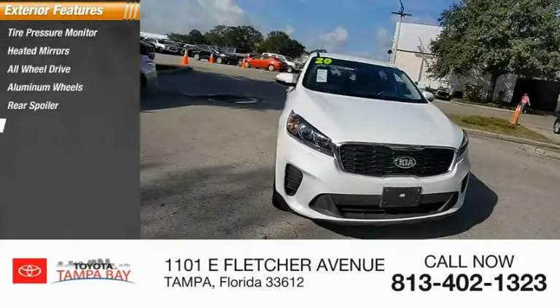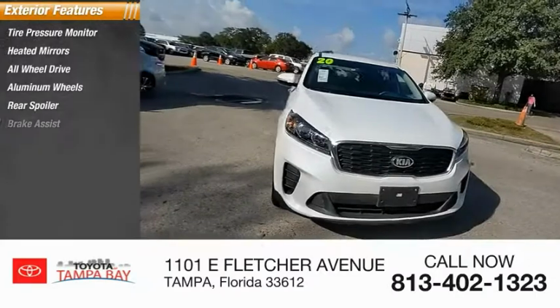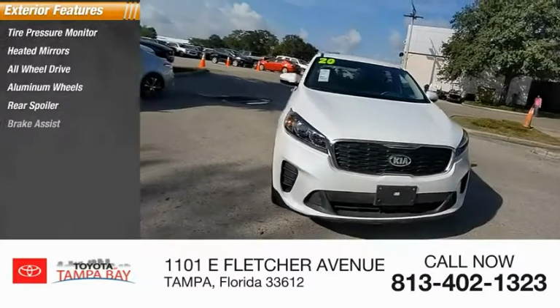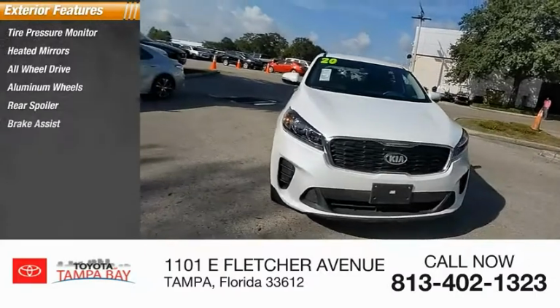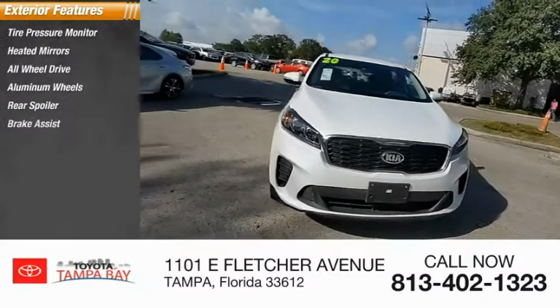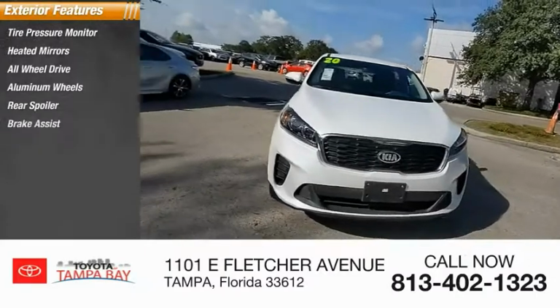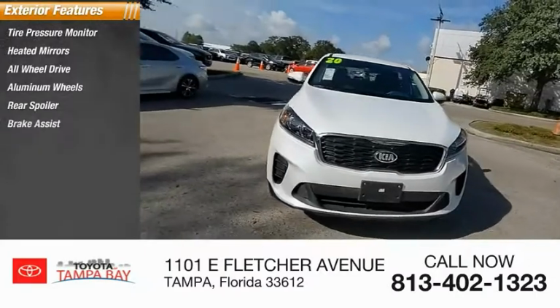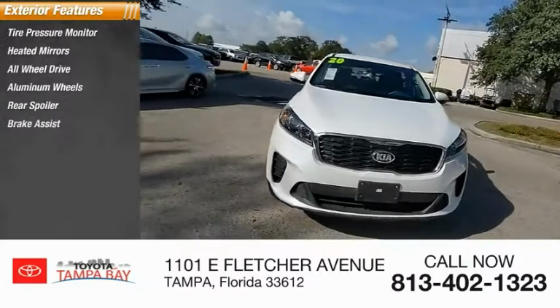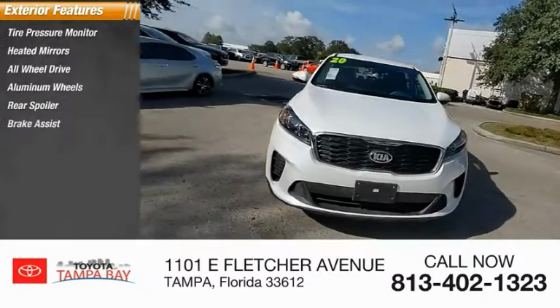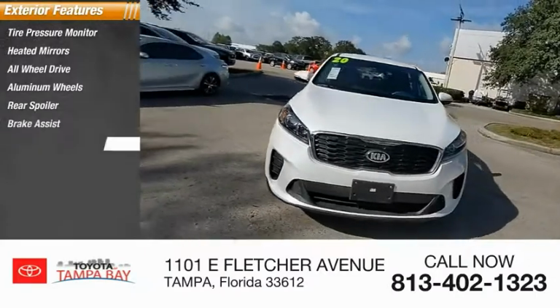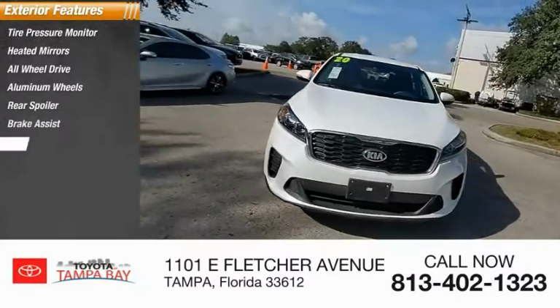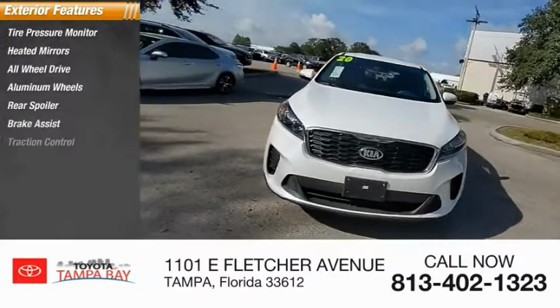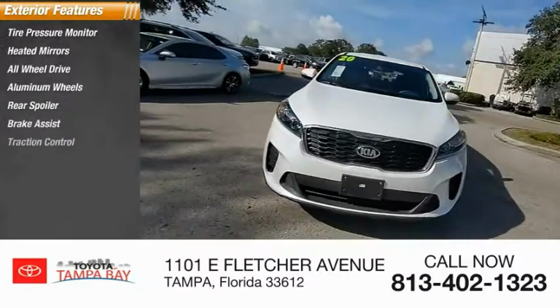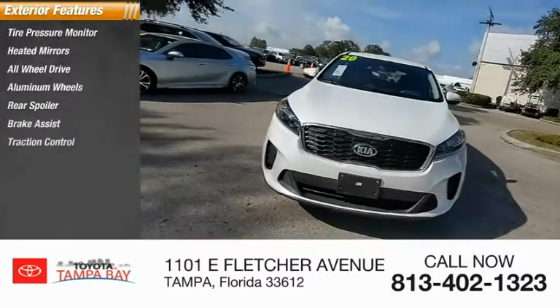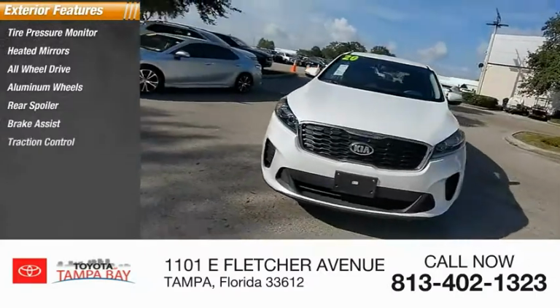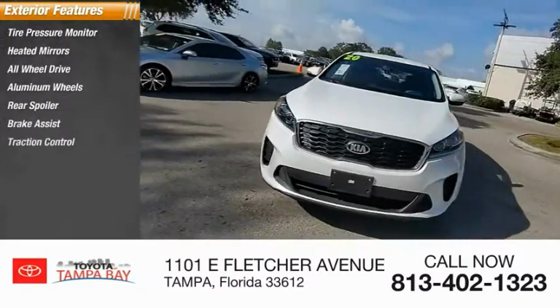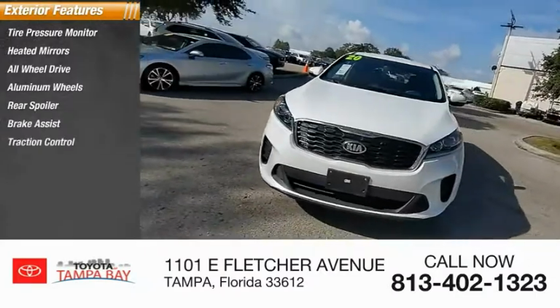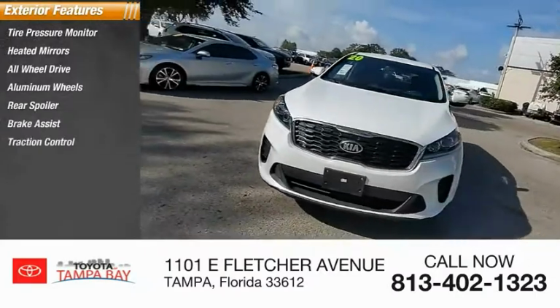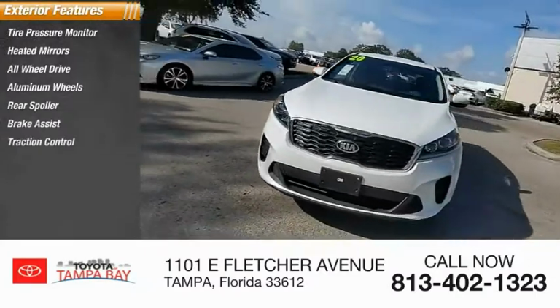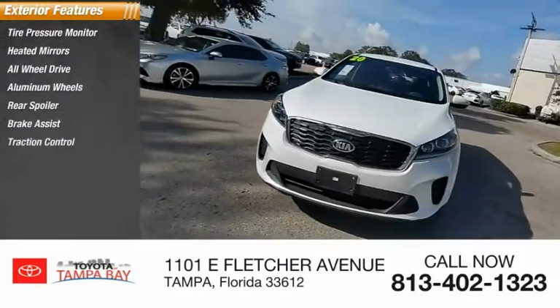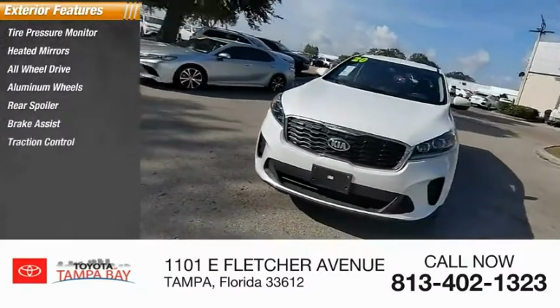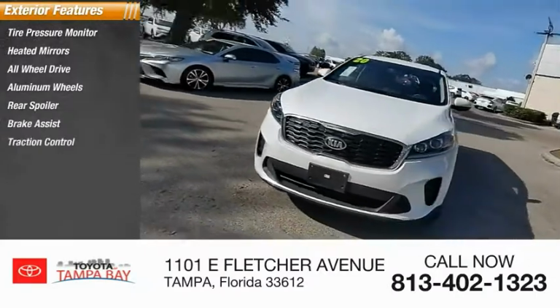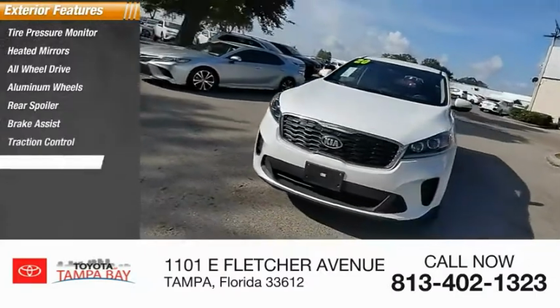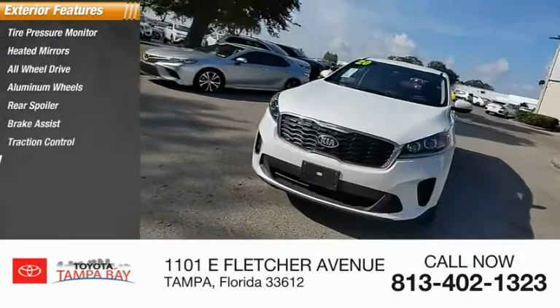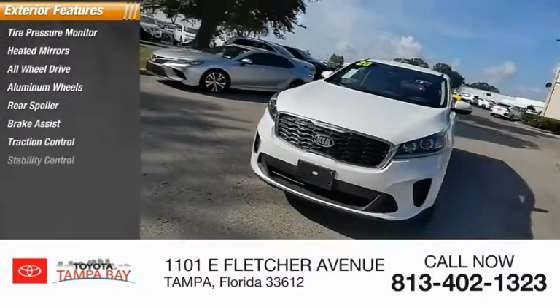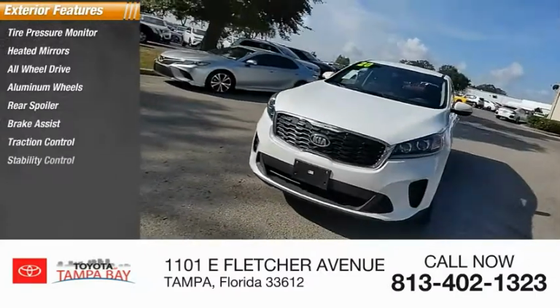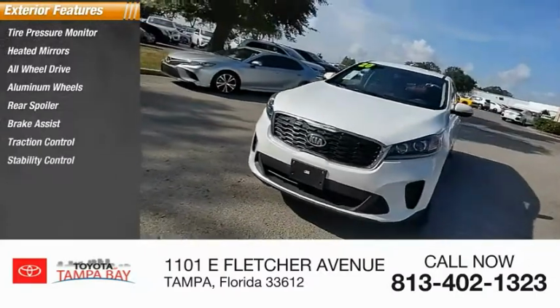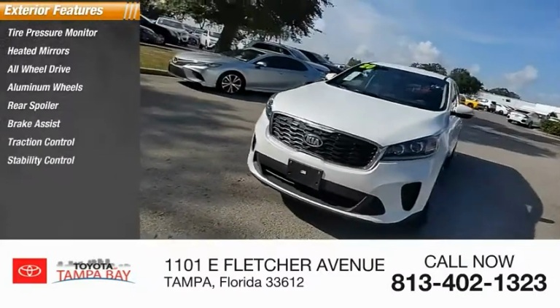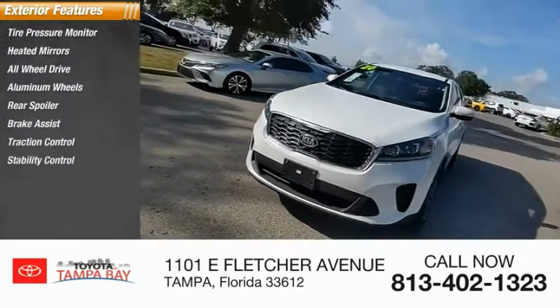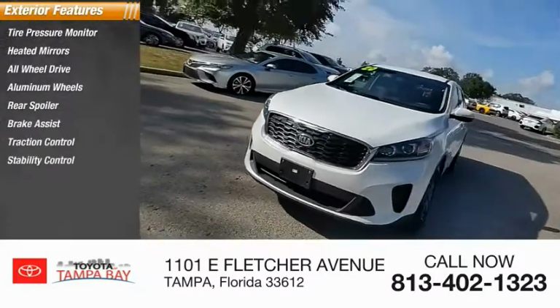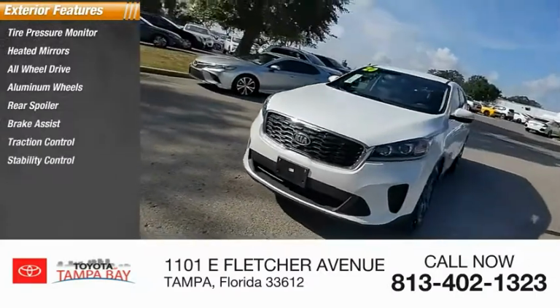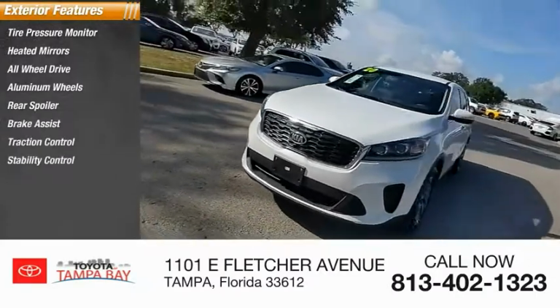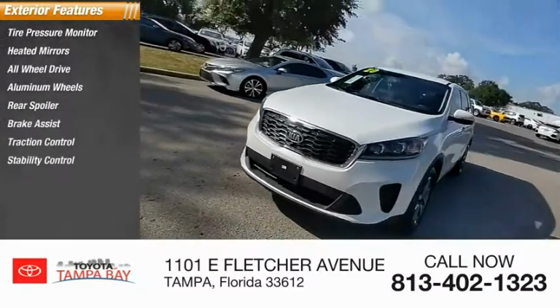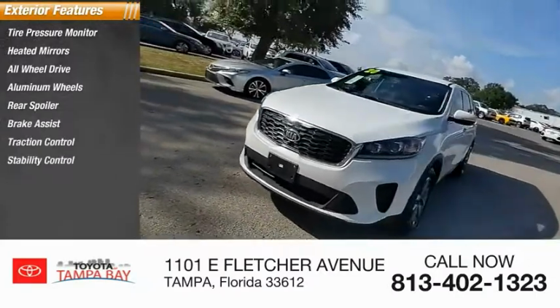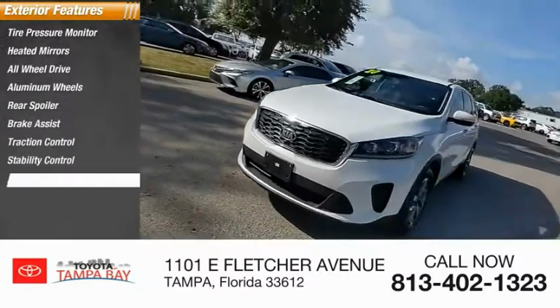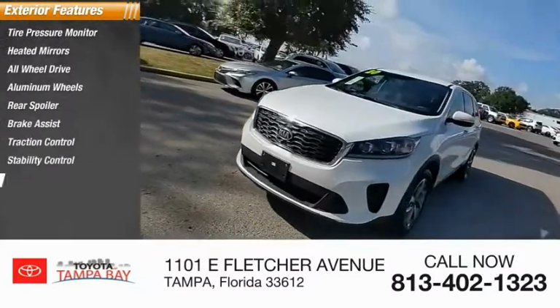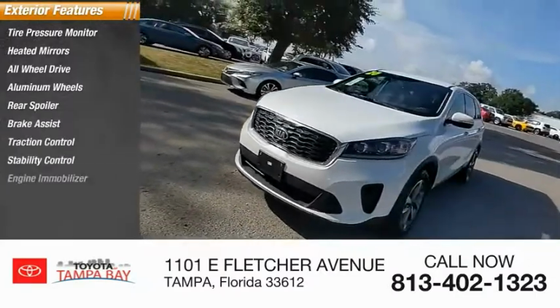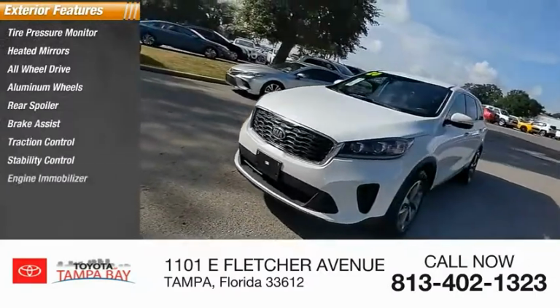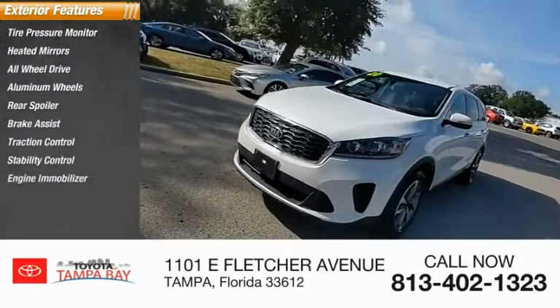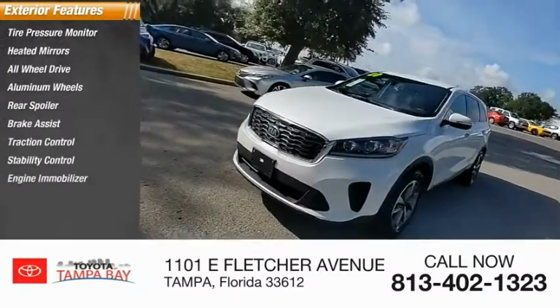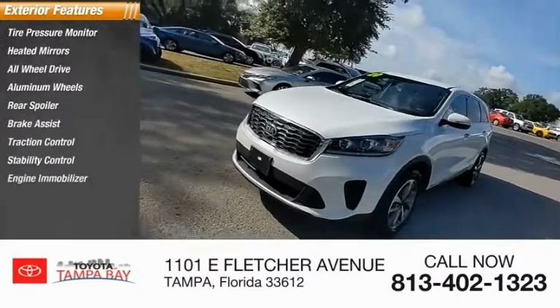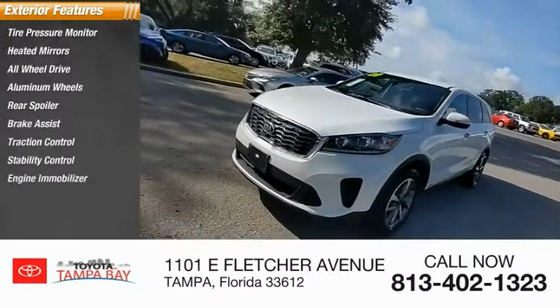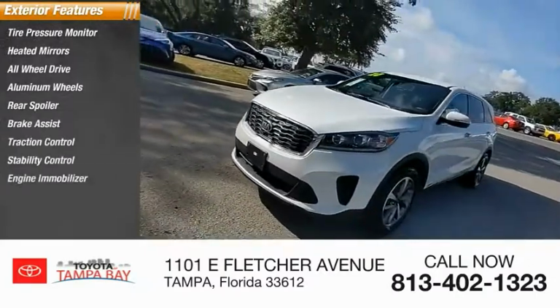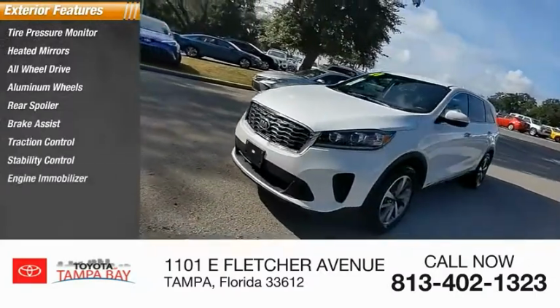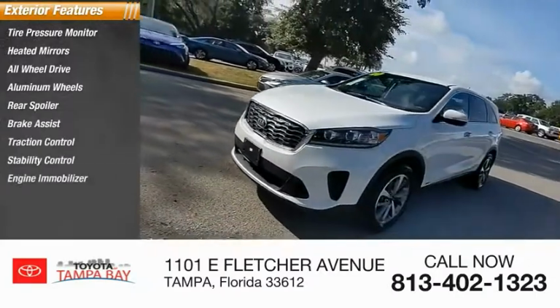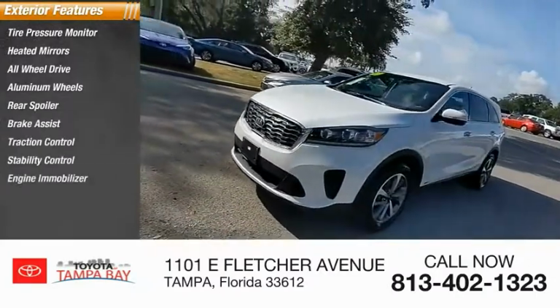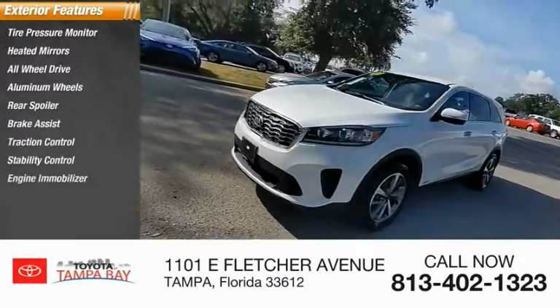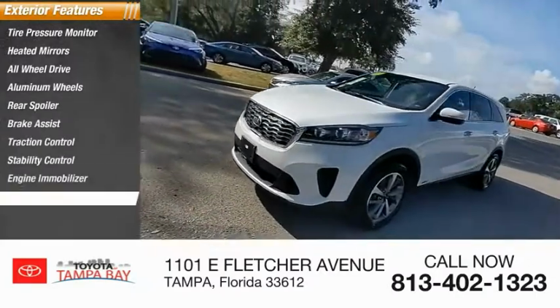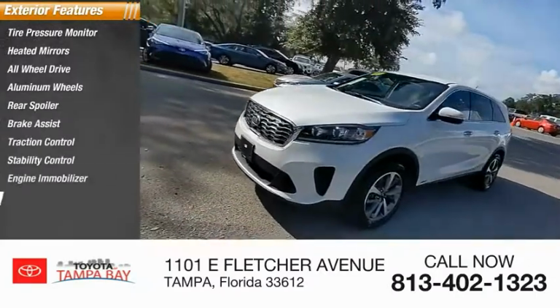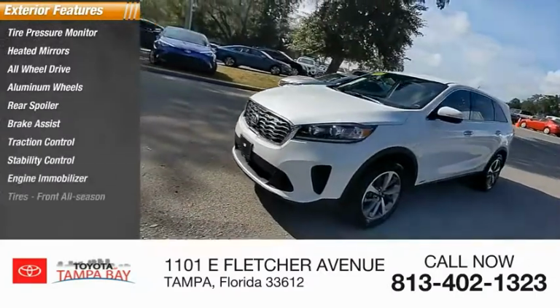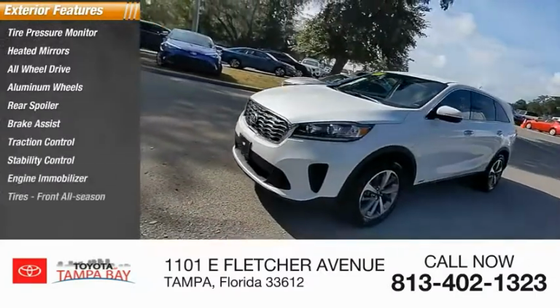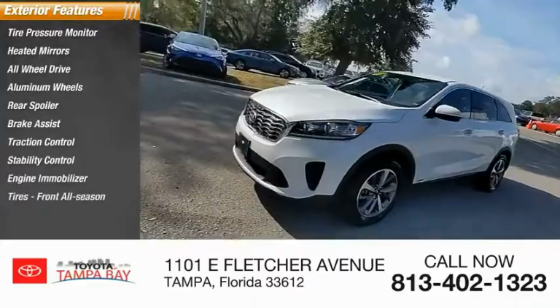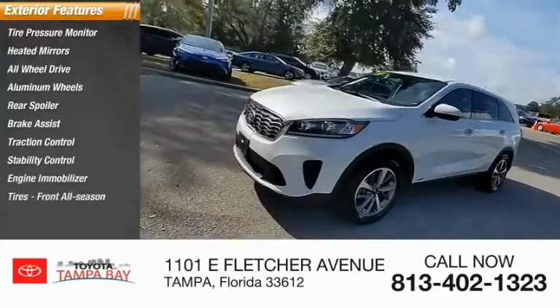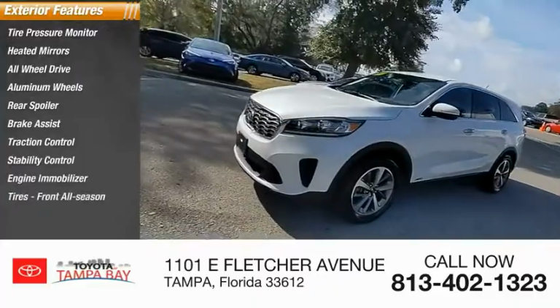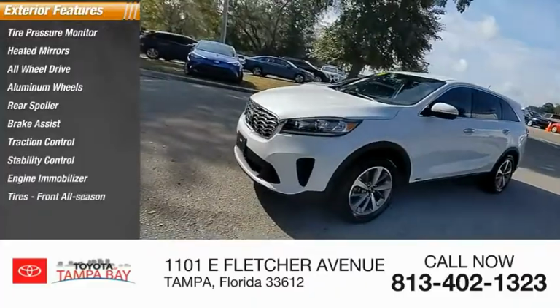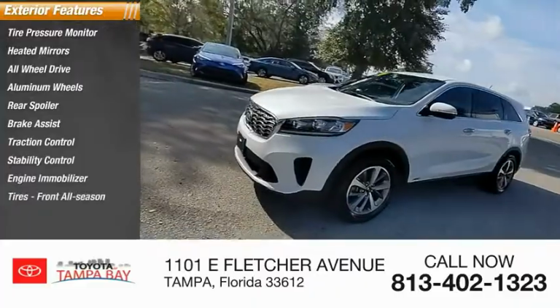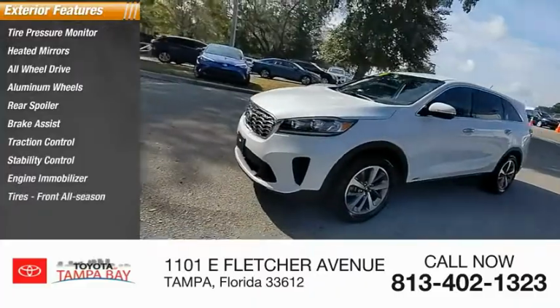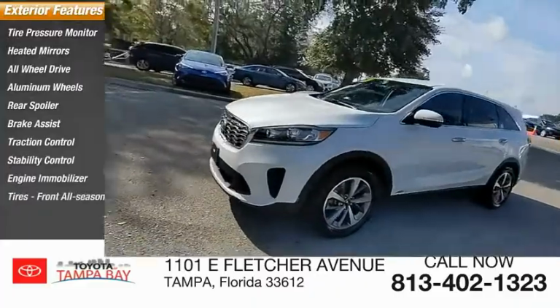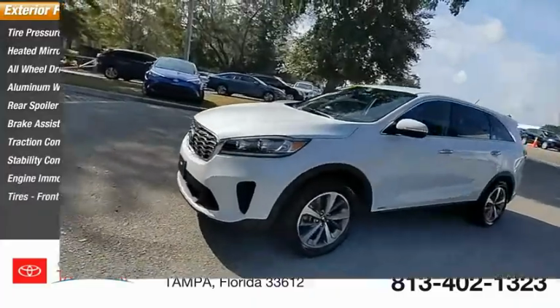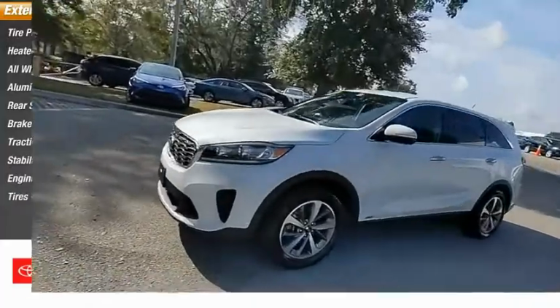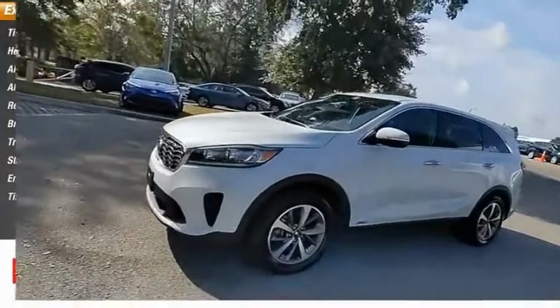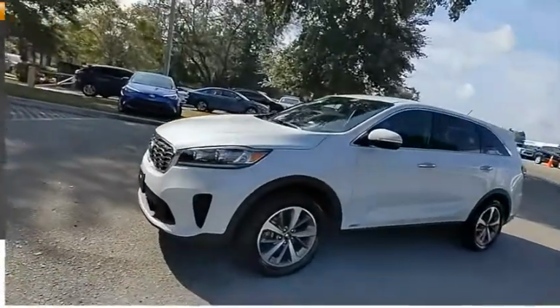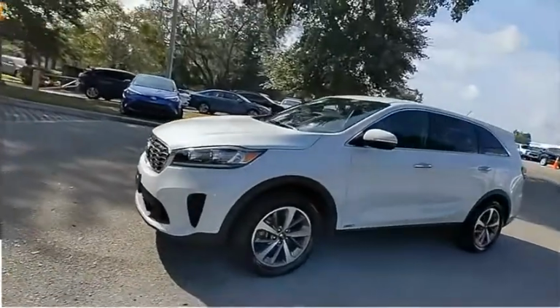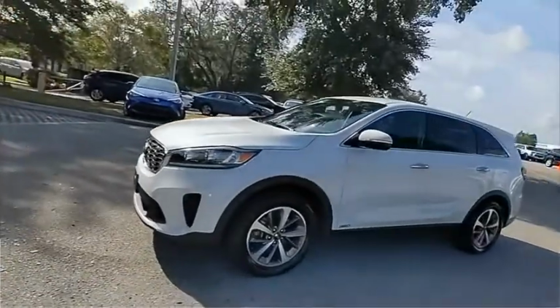Additional exterior and safety features include brake assist, traction control, stability control, engine immobilizer, and front all-season tires.